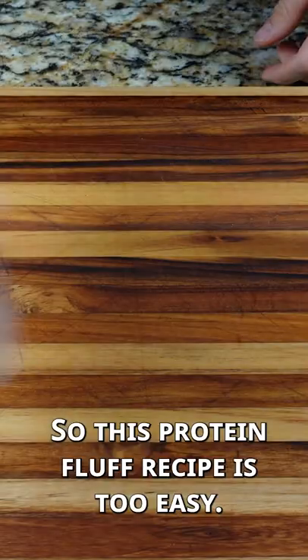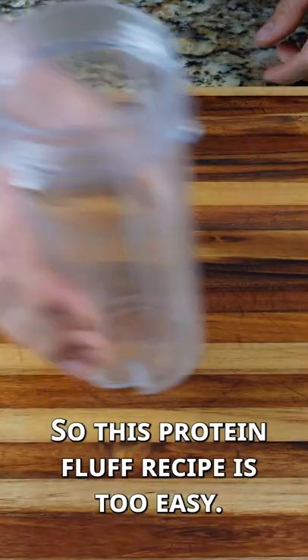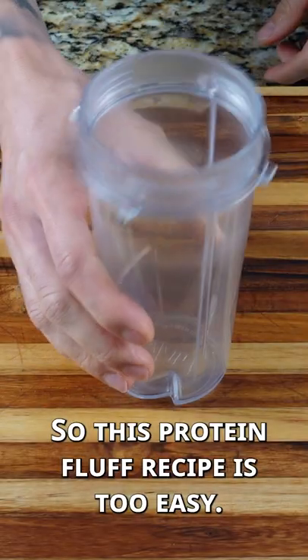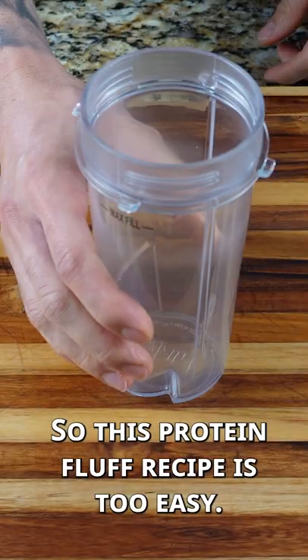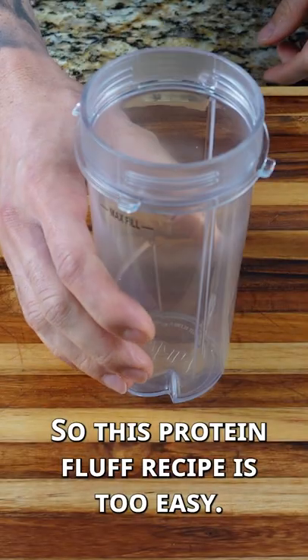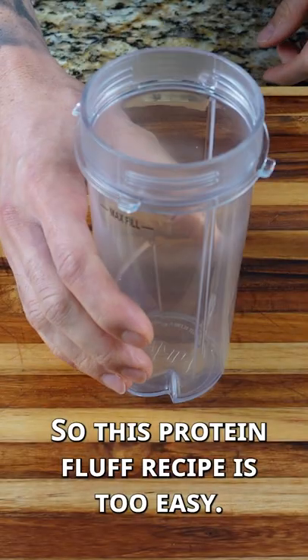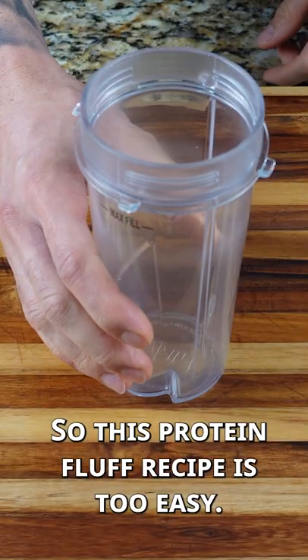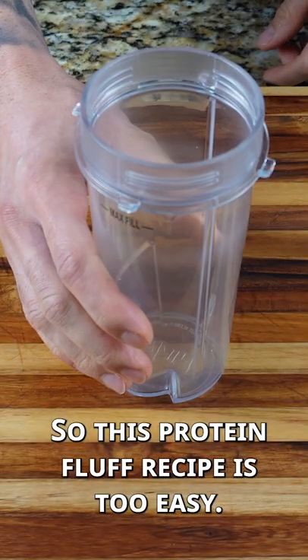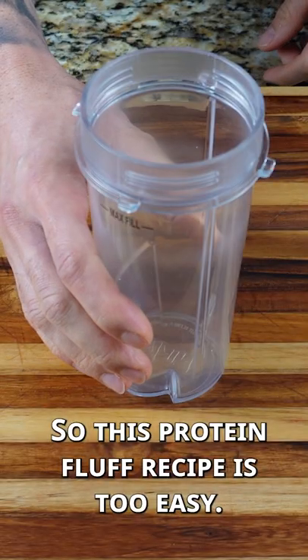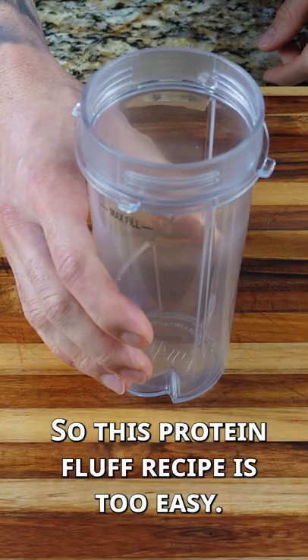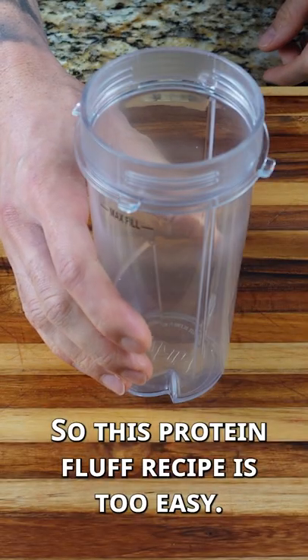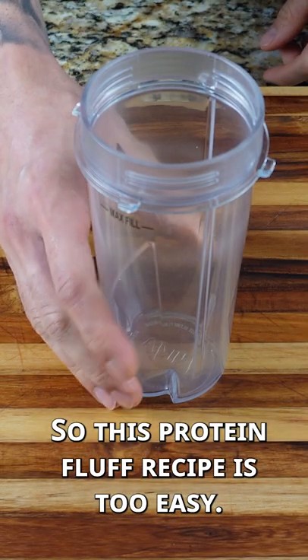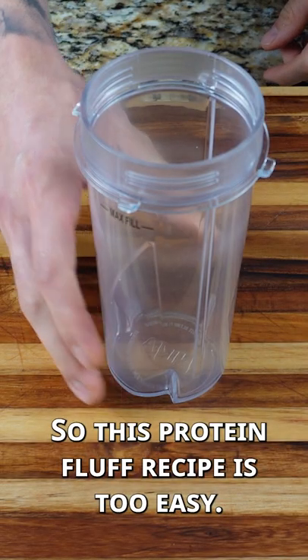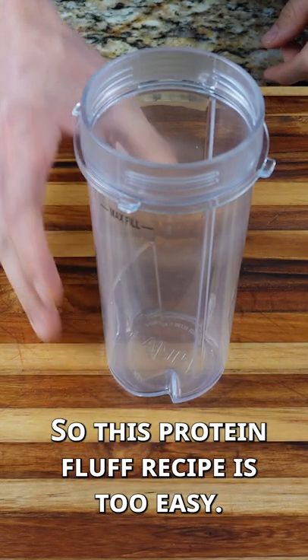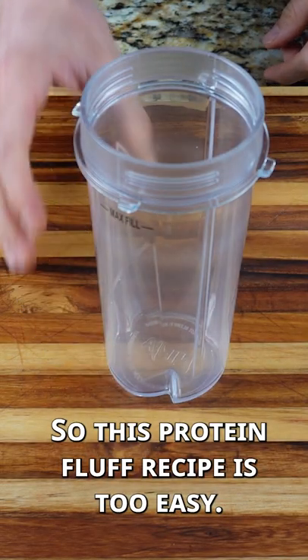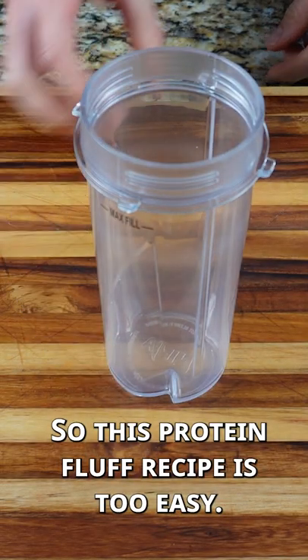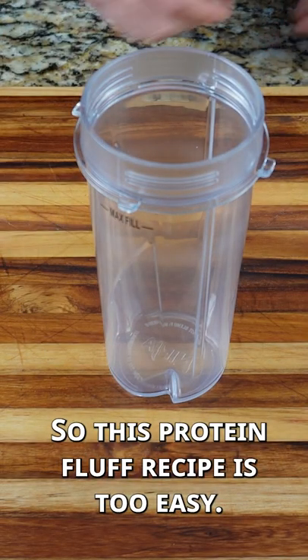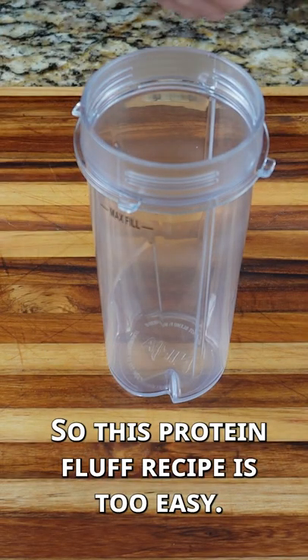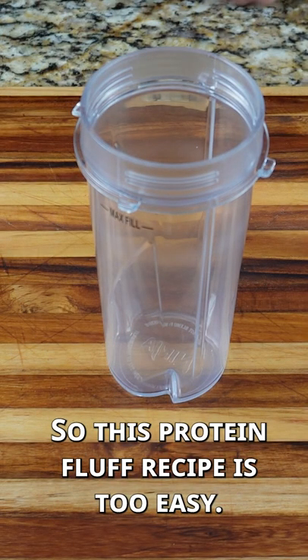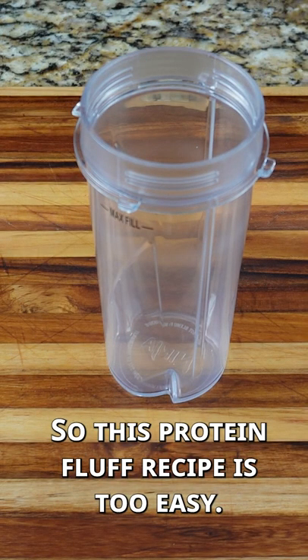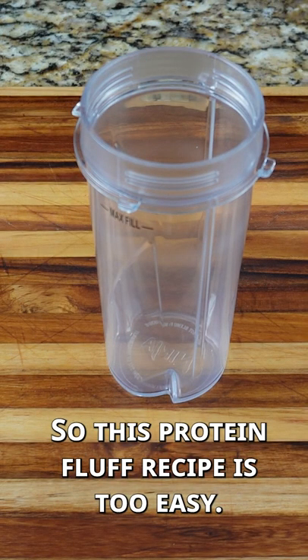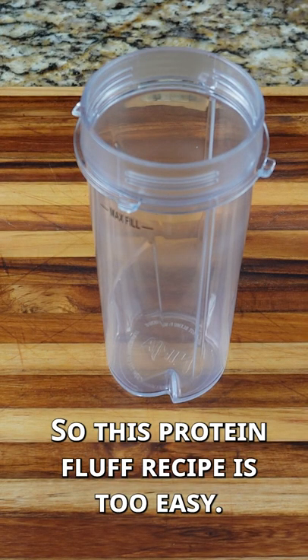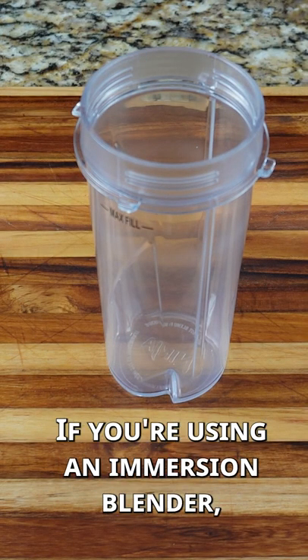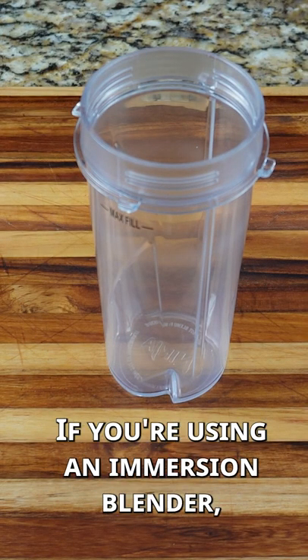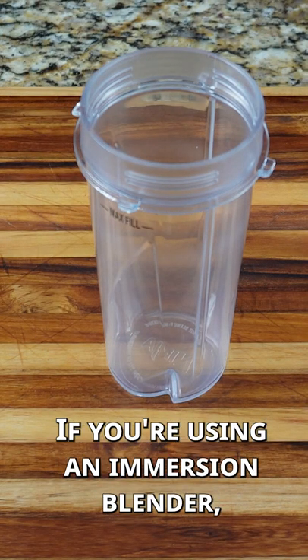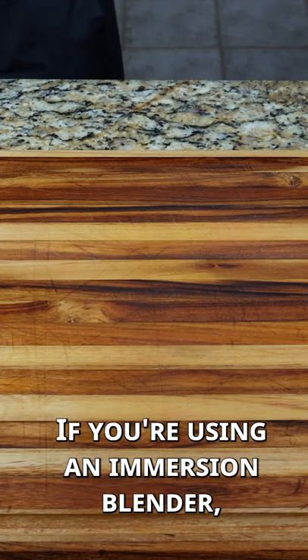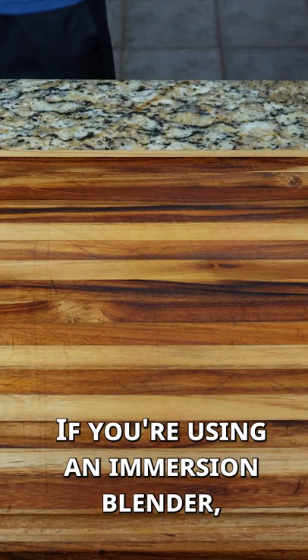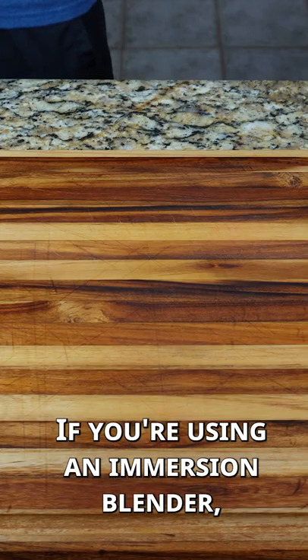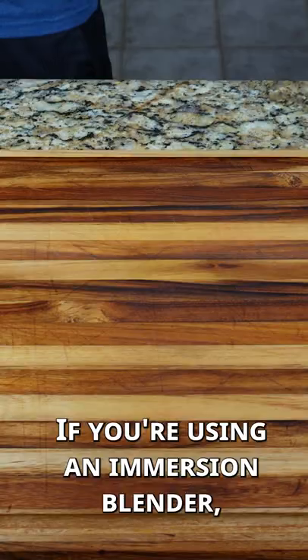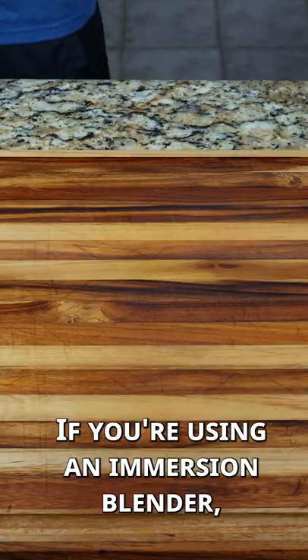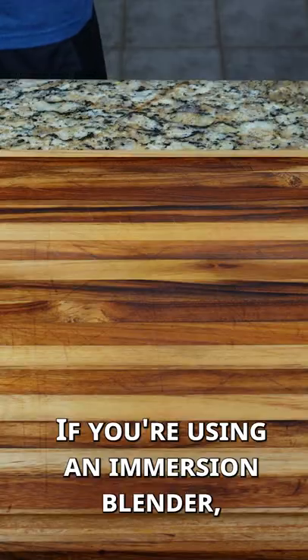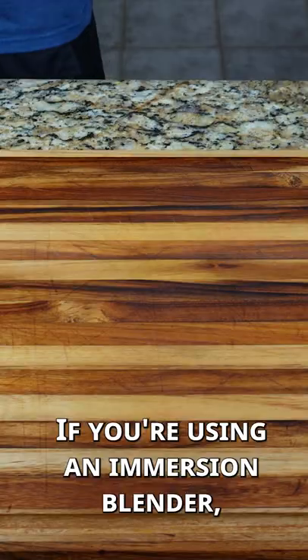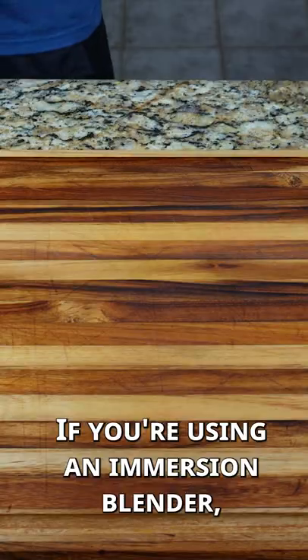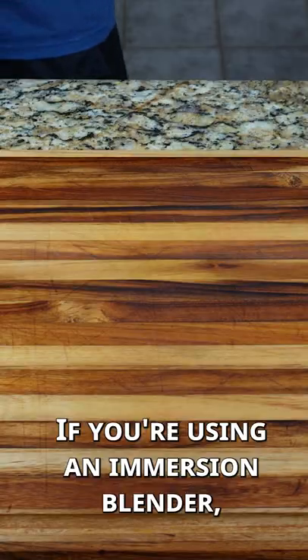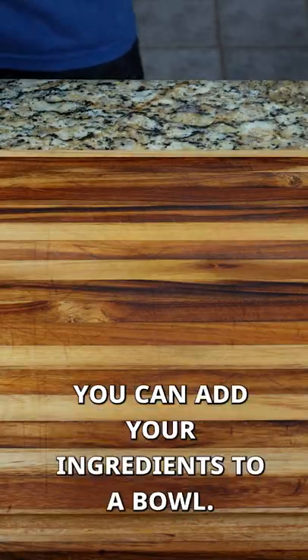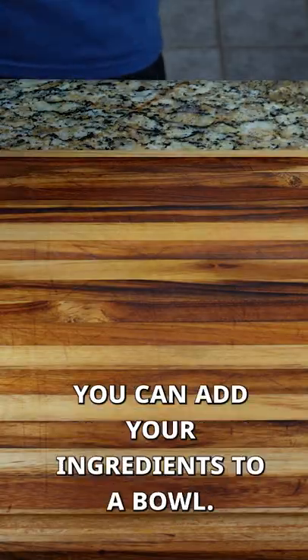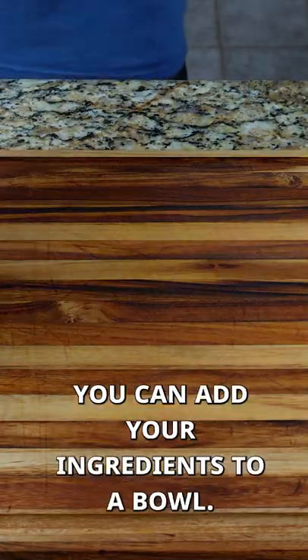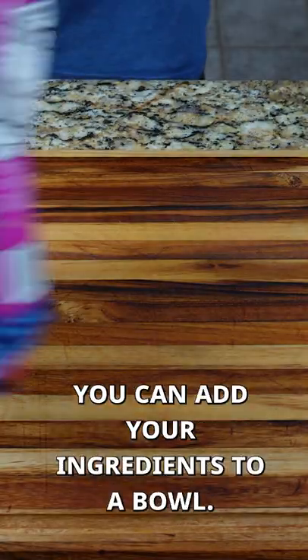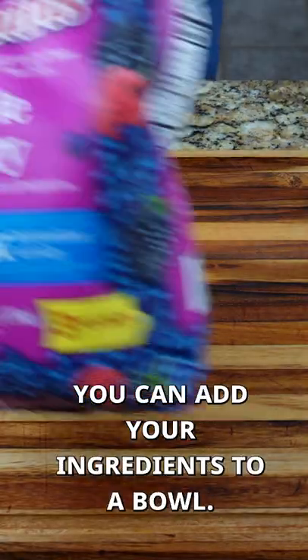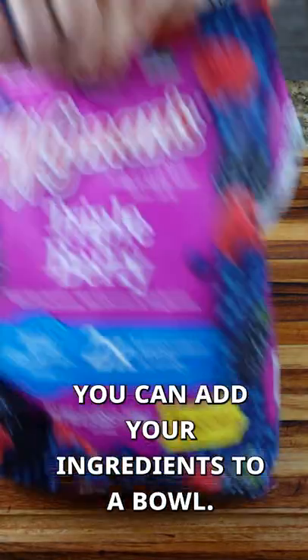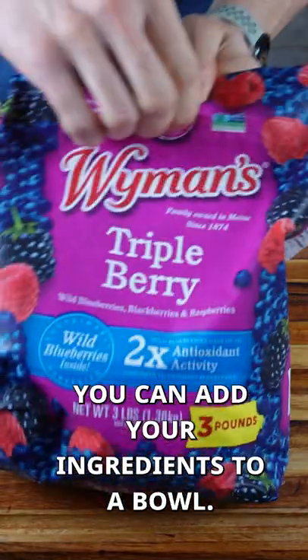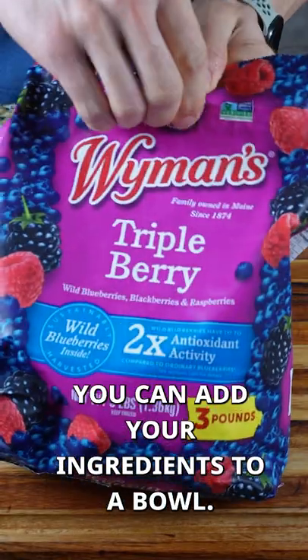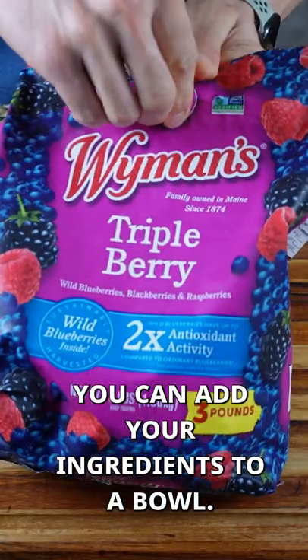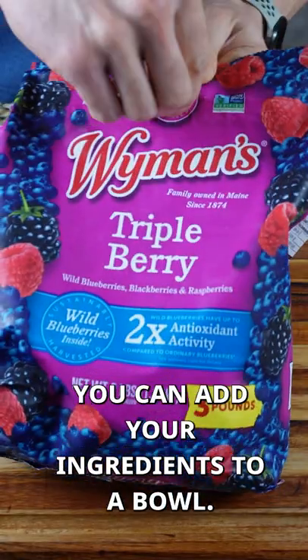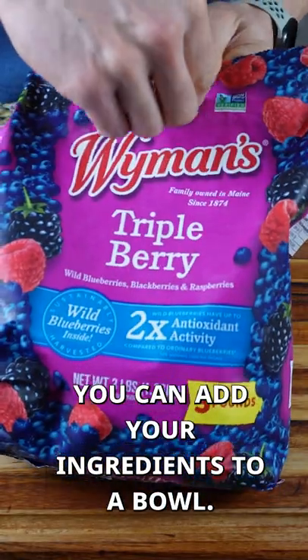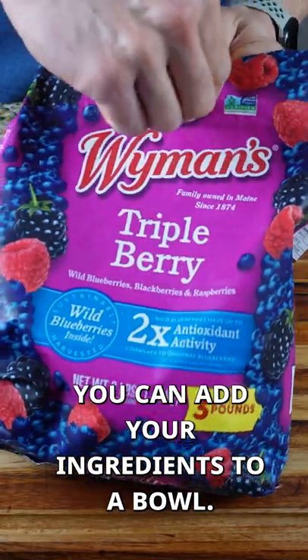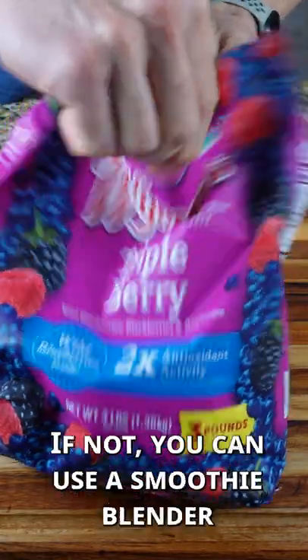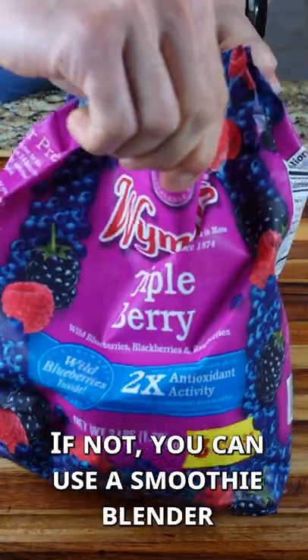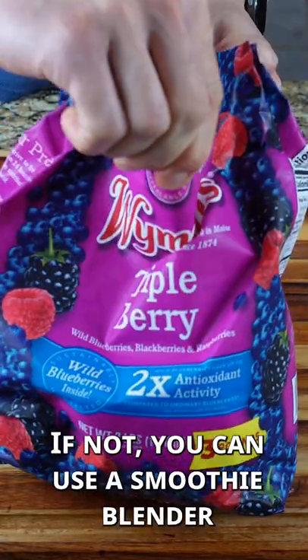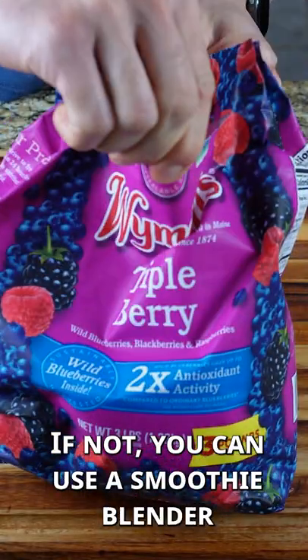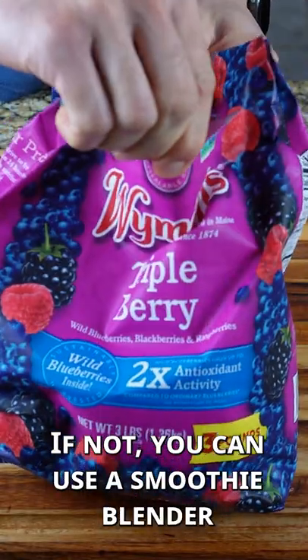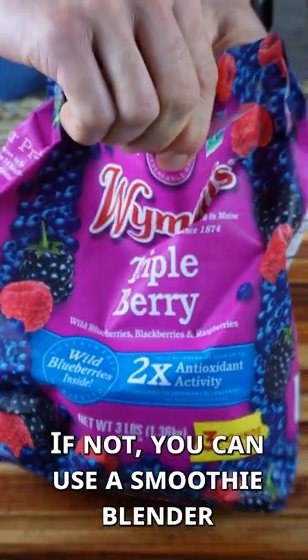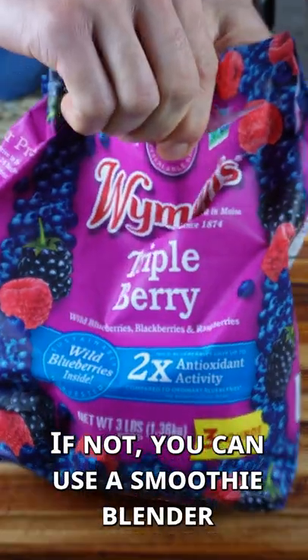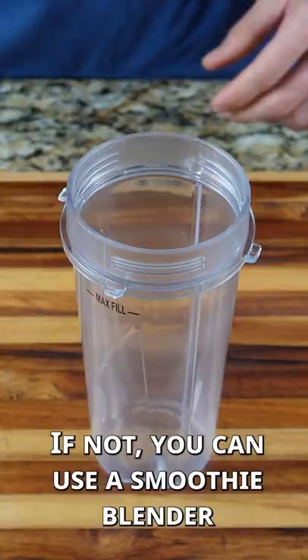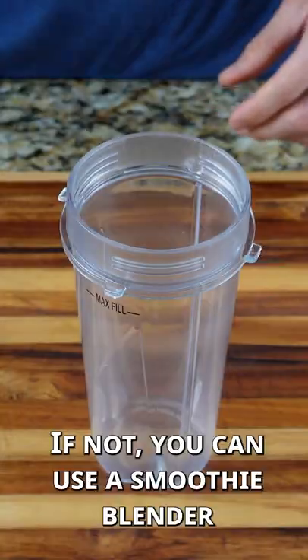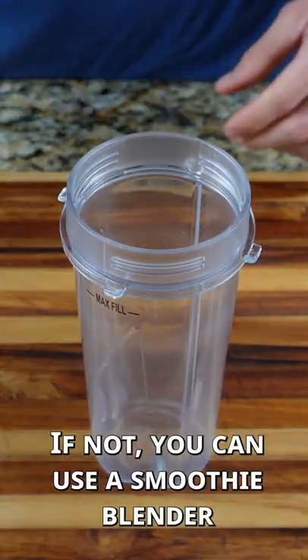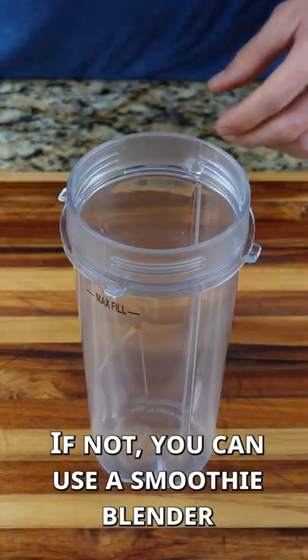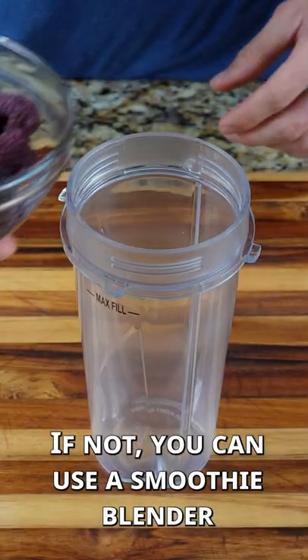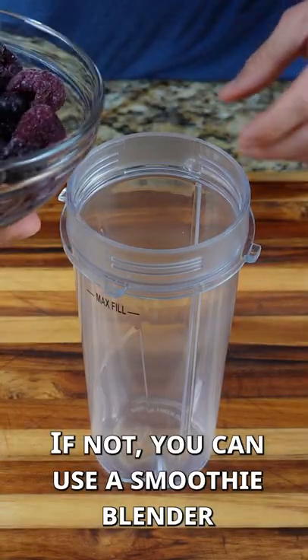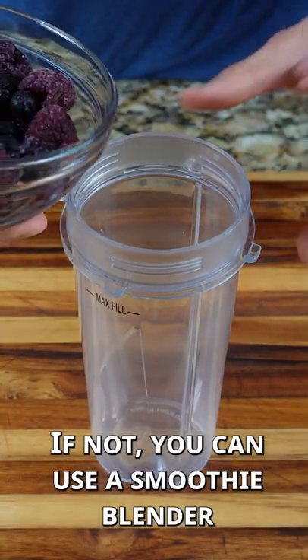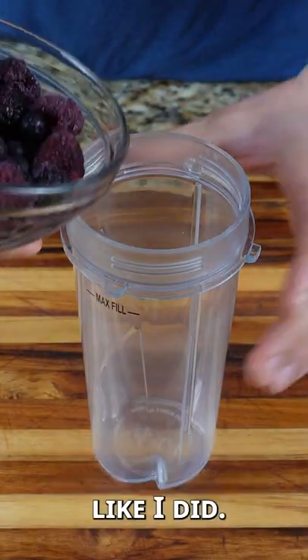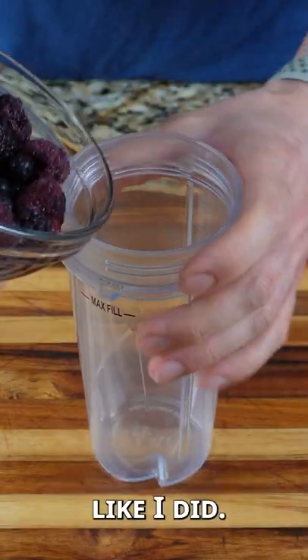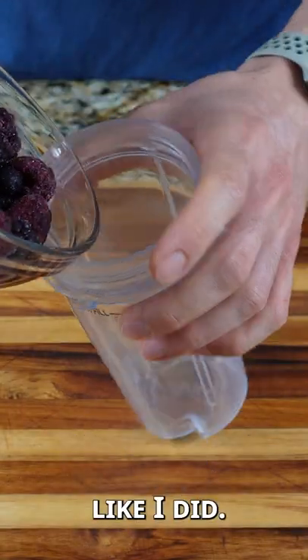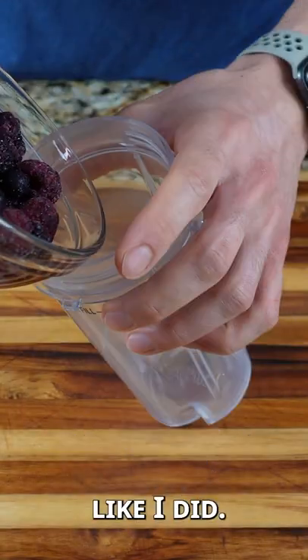This protein fluff recipe is too easy. If you're using an immersion blender, you could add your ingredients to a bowl. If not, you could use a smoothie blender like I did.